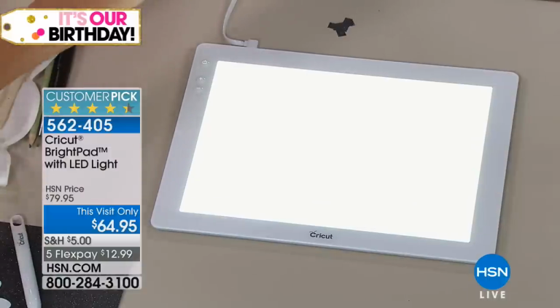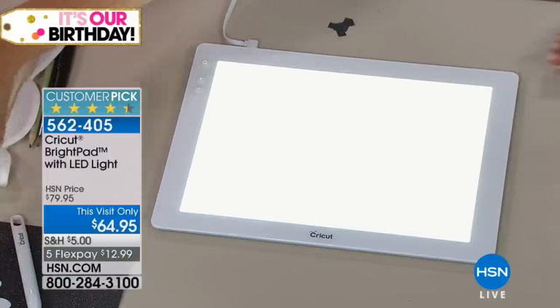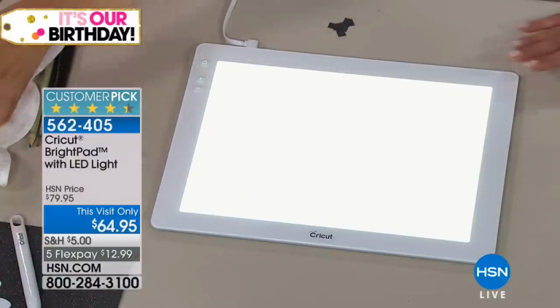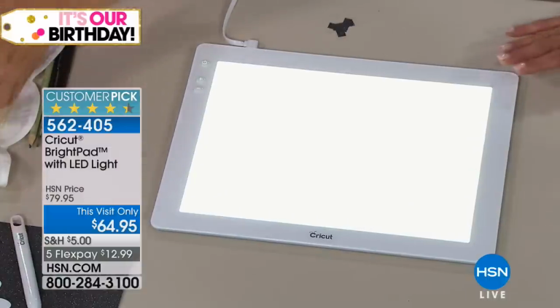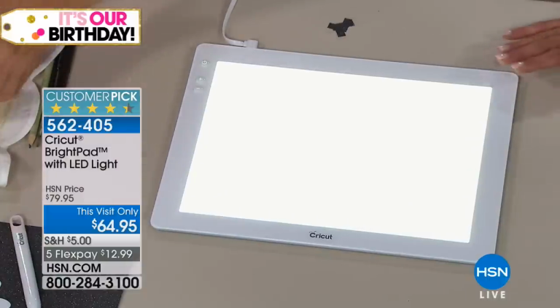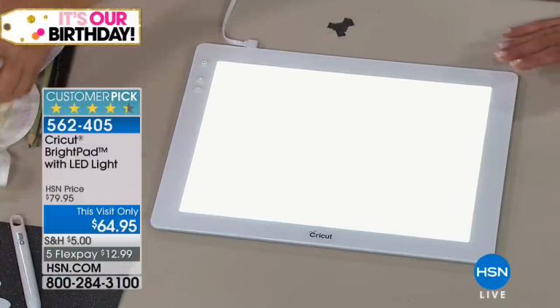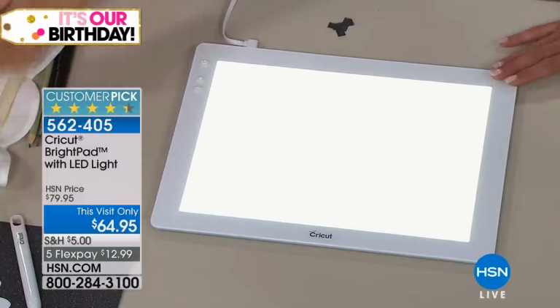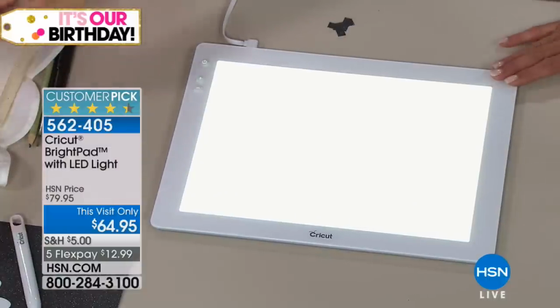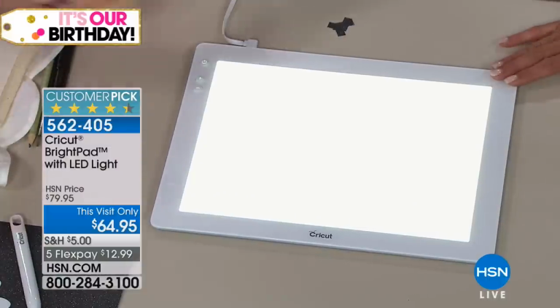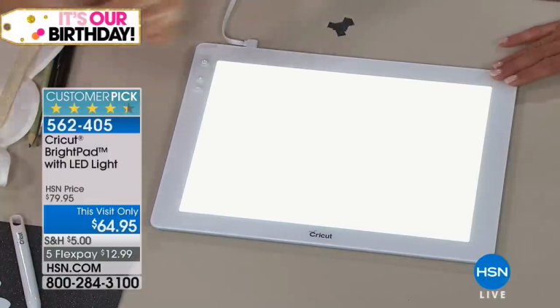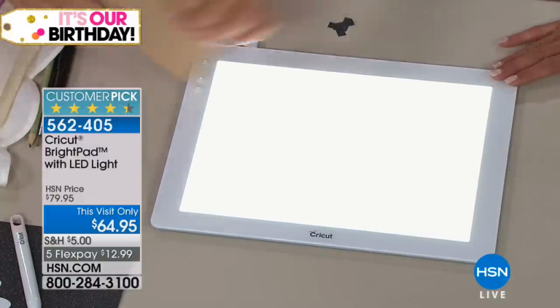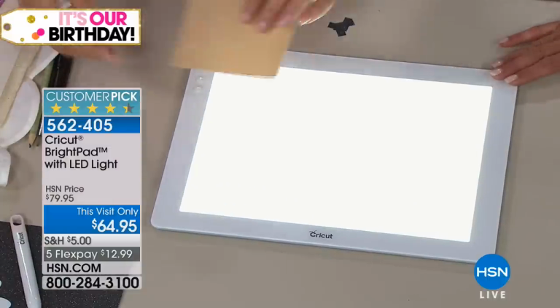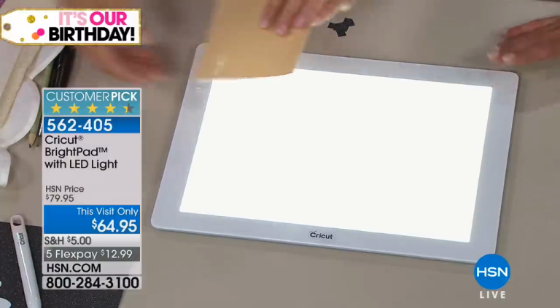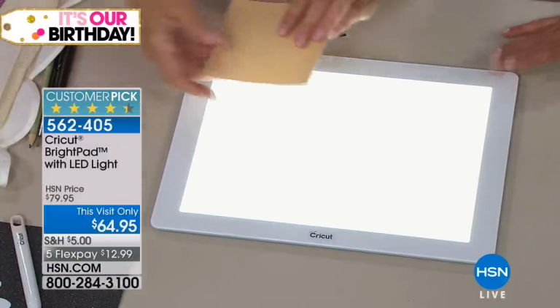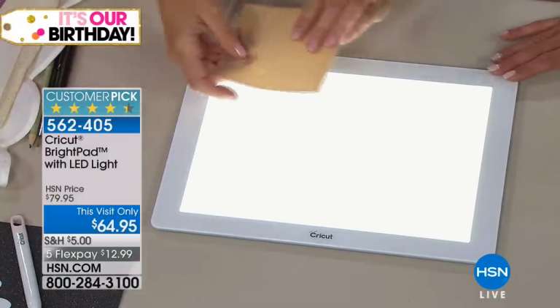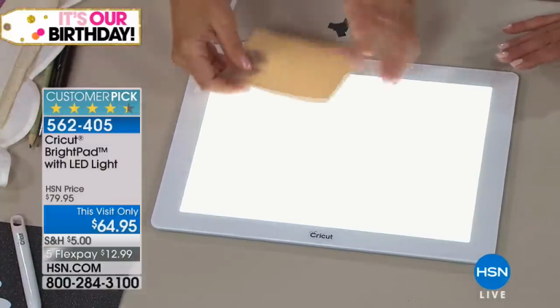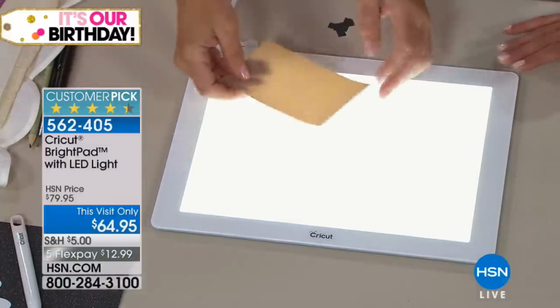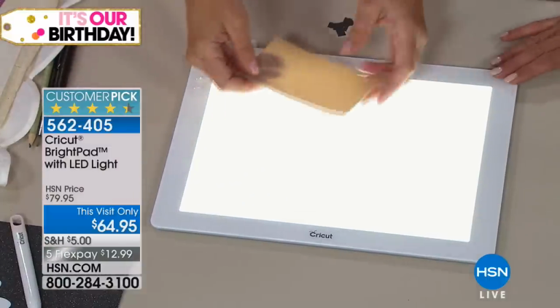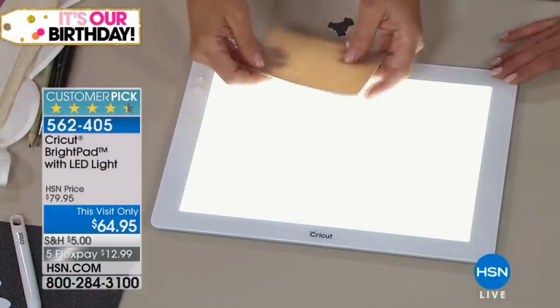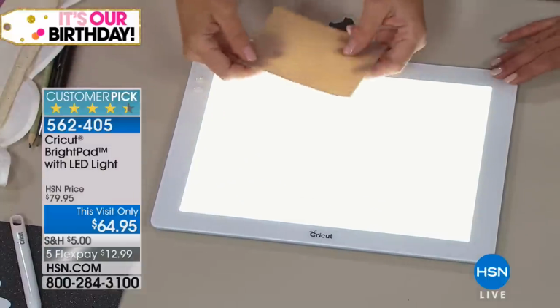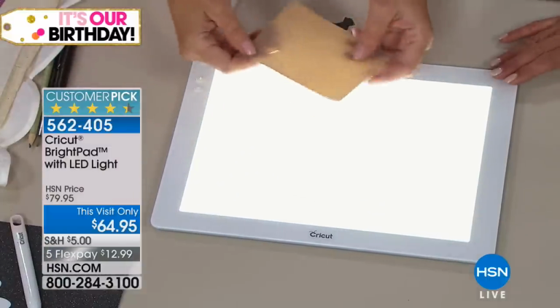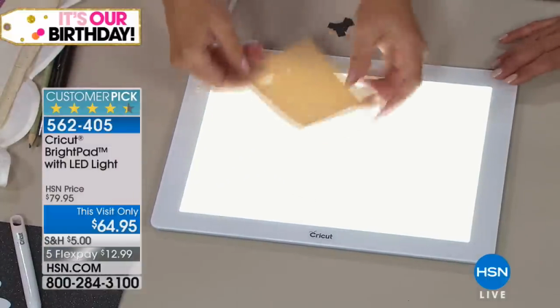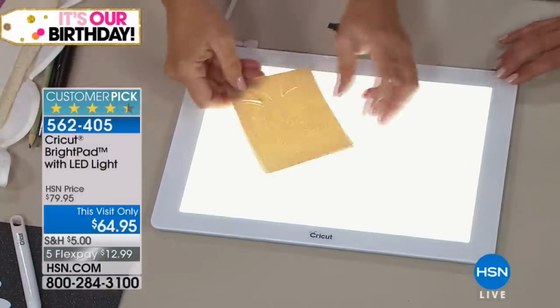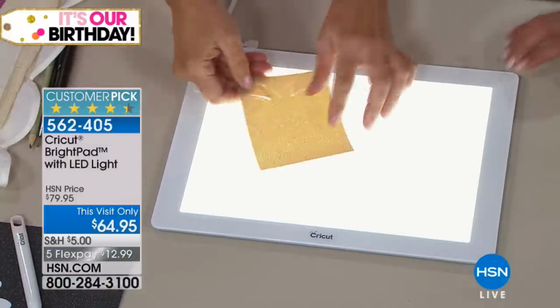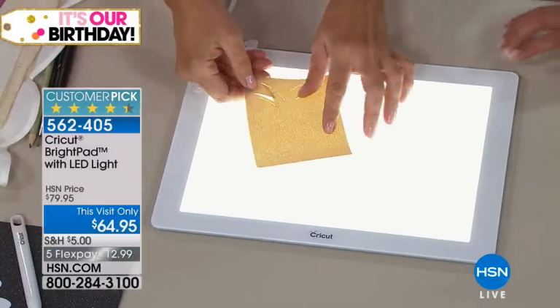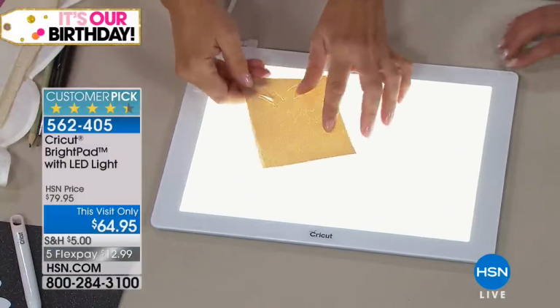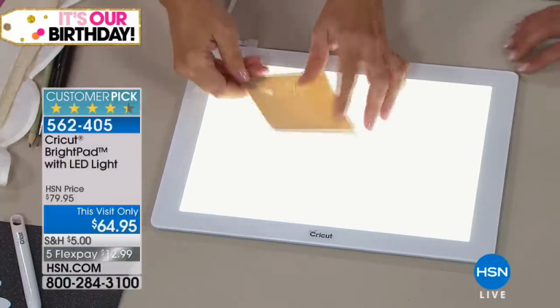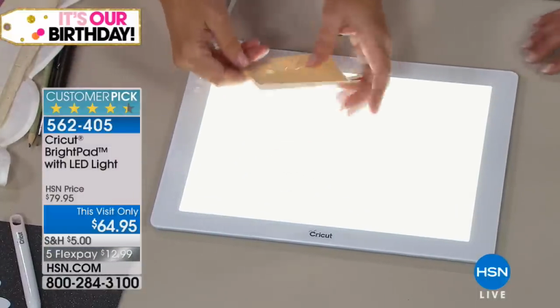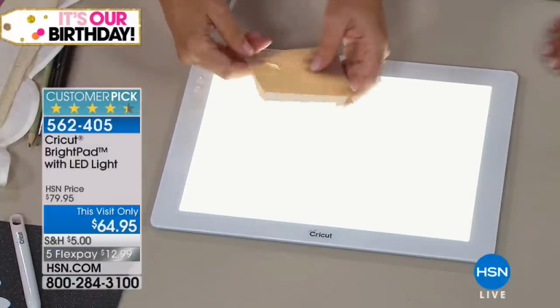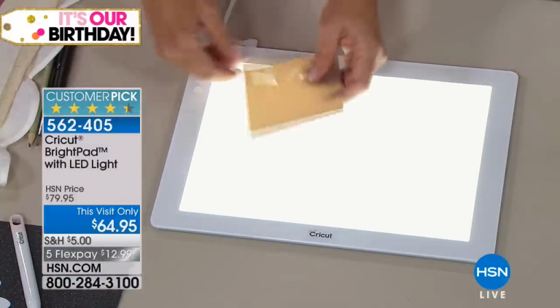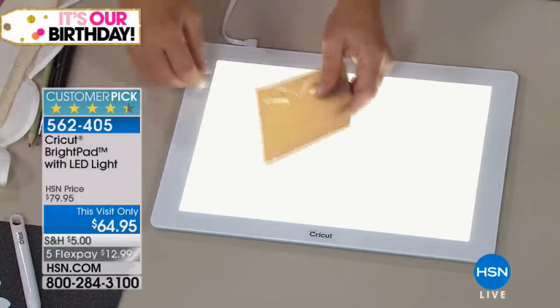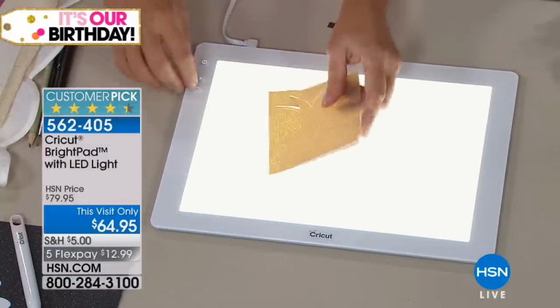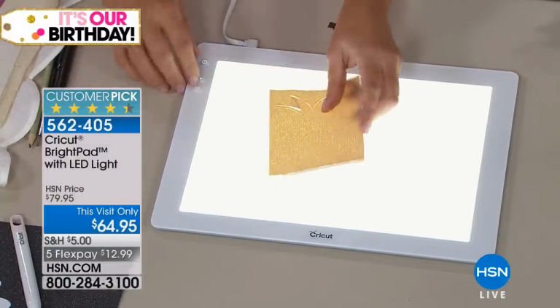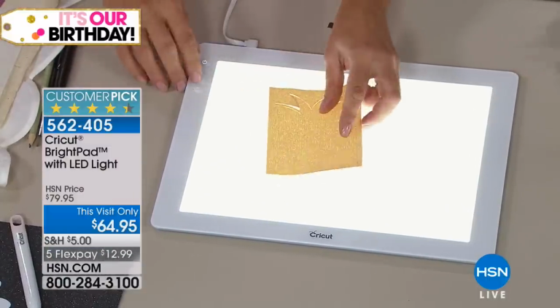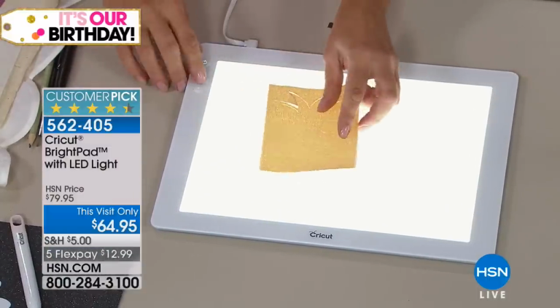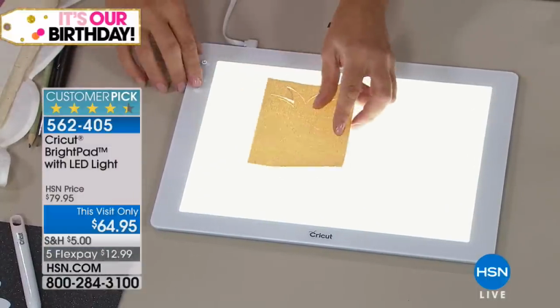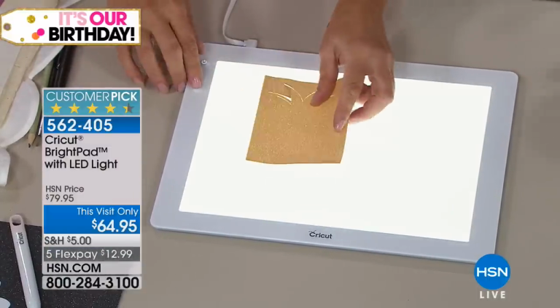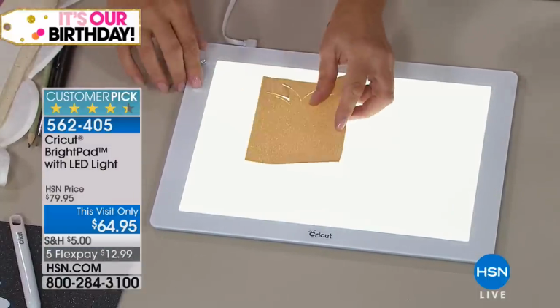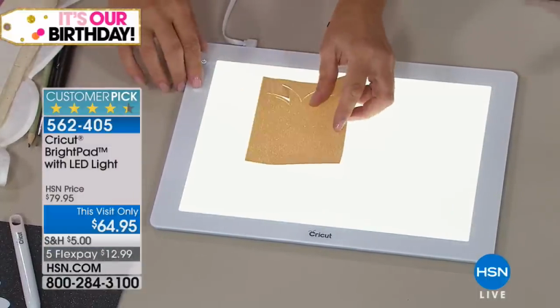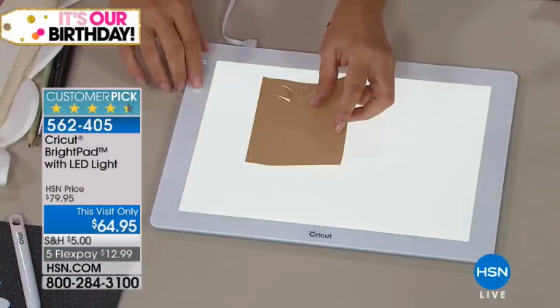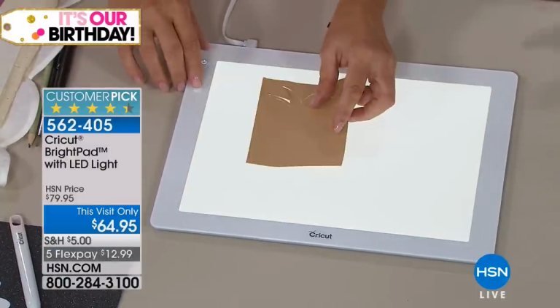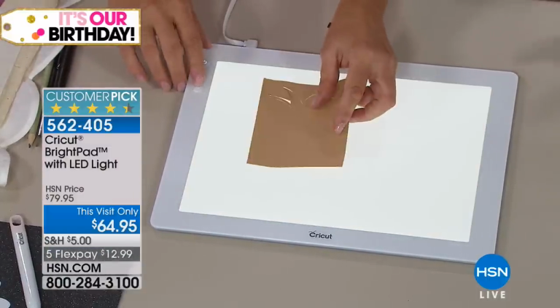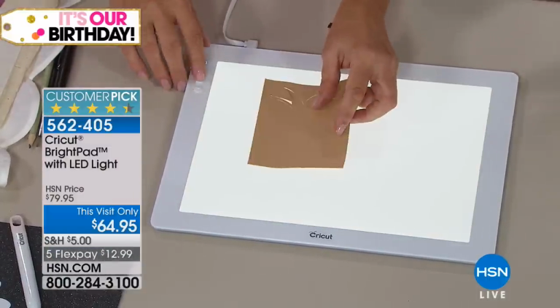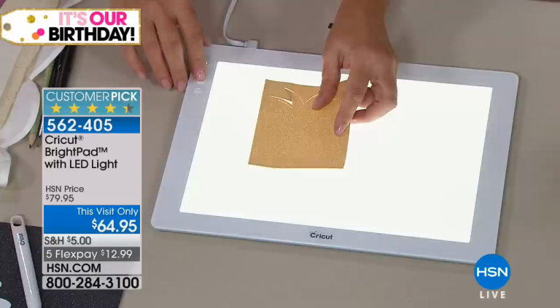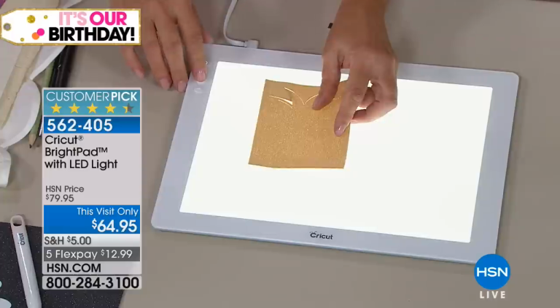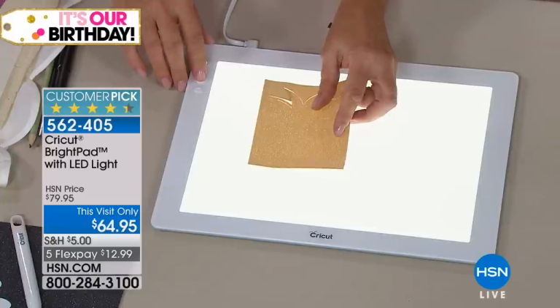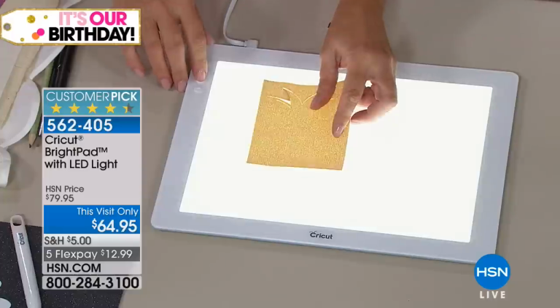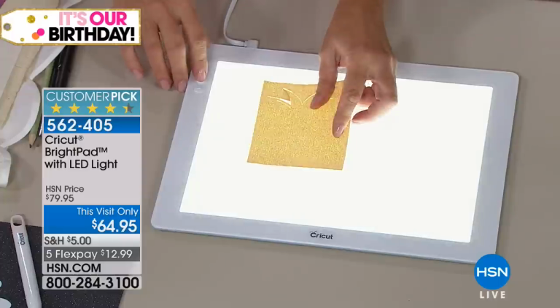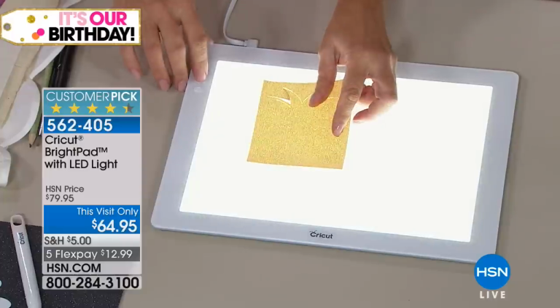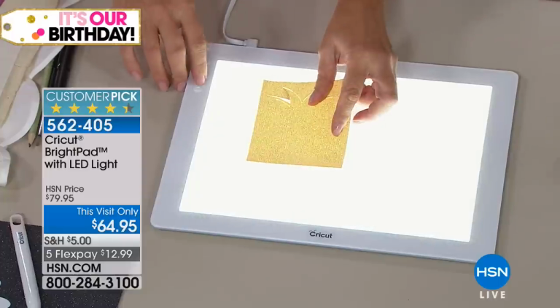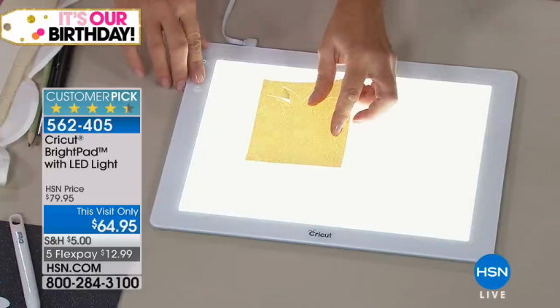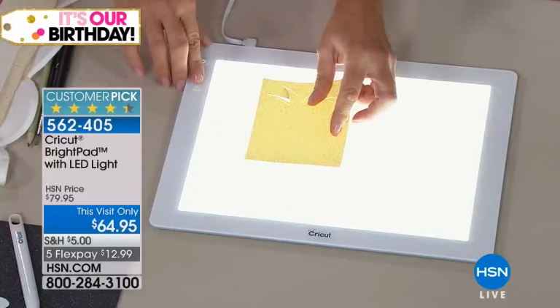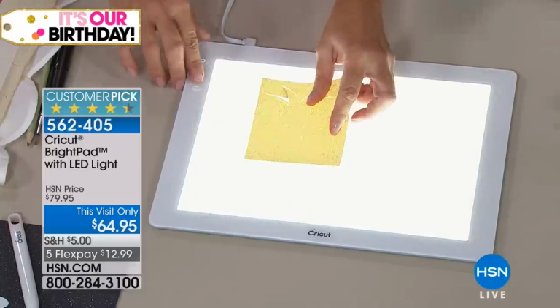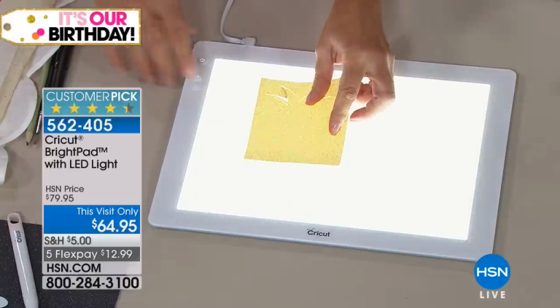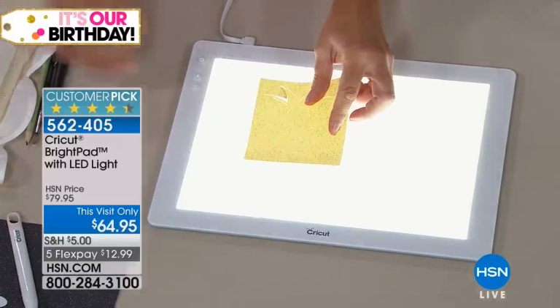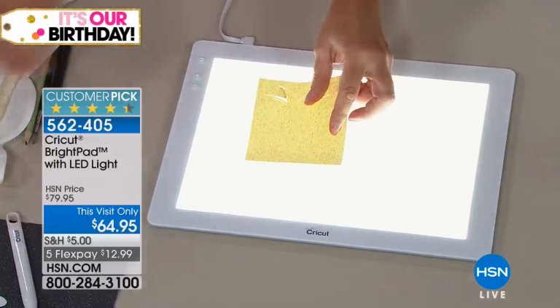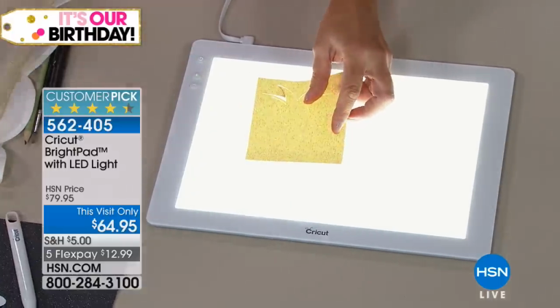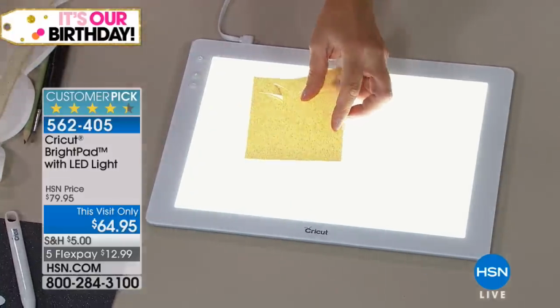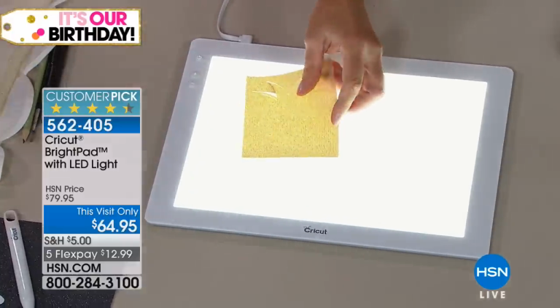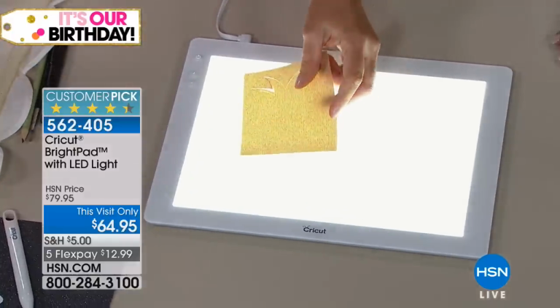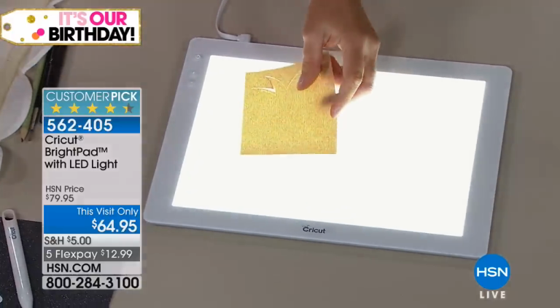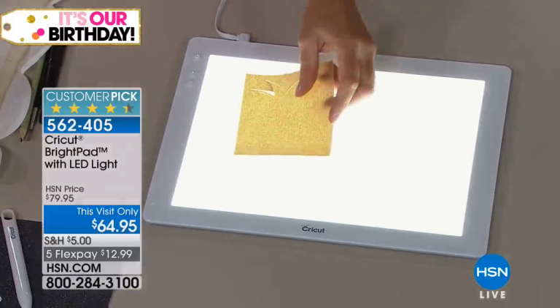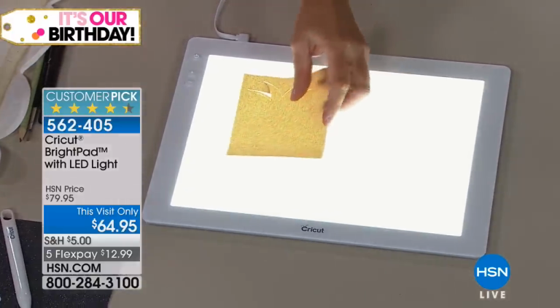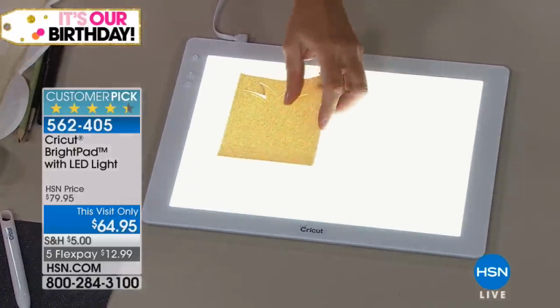Even if you're working with calligraphy, you can use the Bright Pad with a lot of things that will surprise you — things that aren't necessarily related to the Cricut.